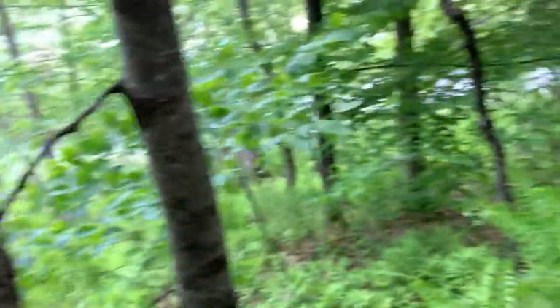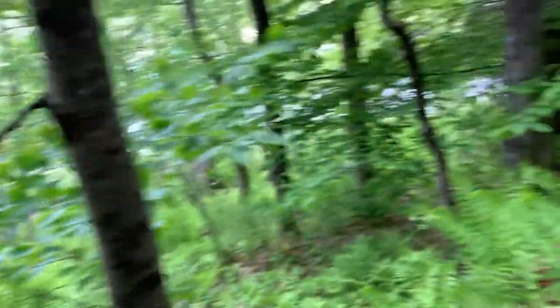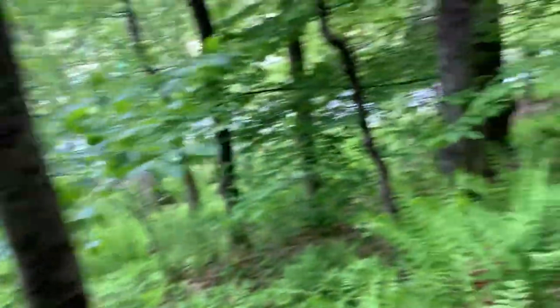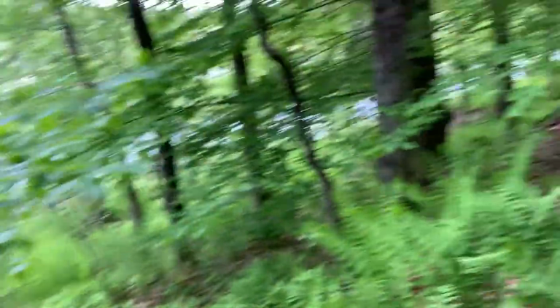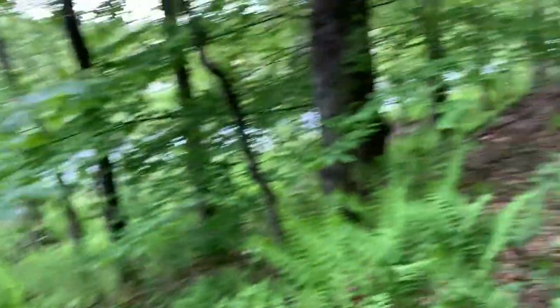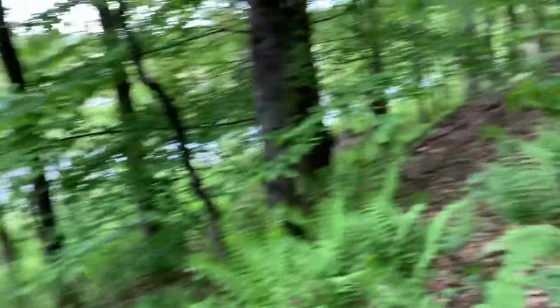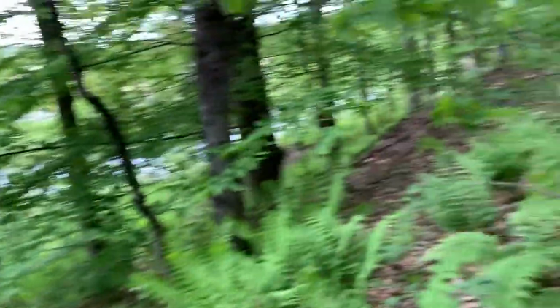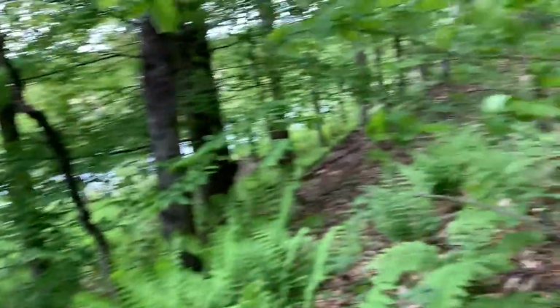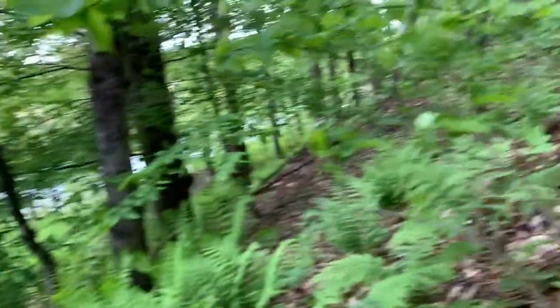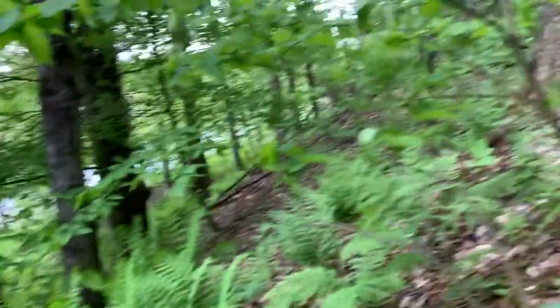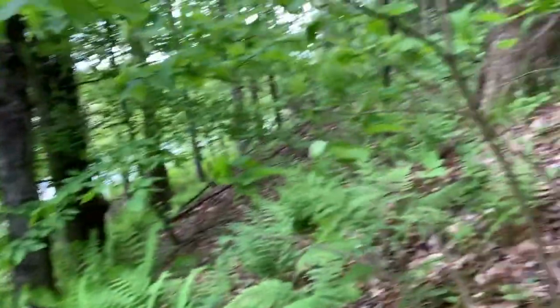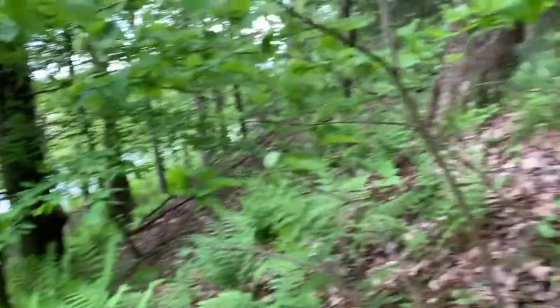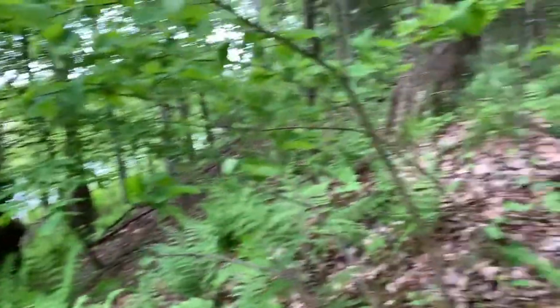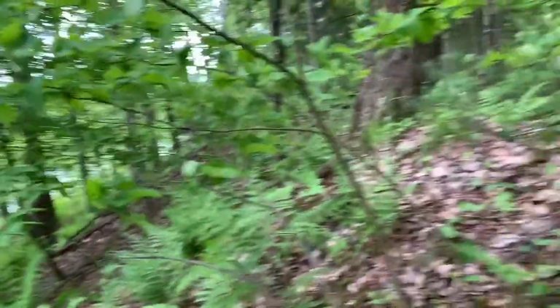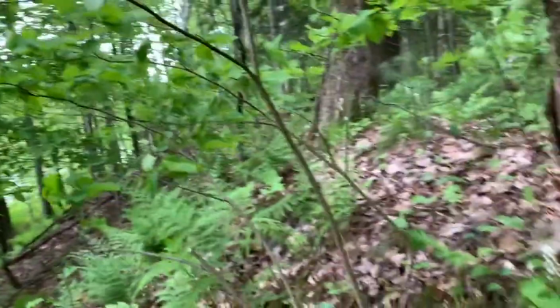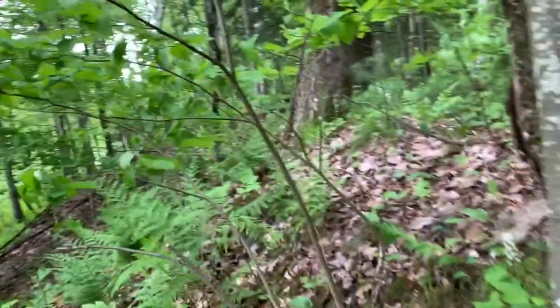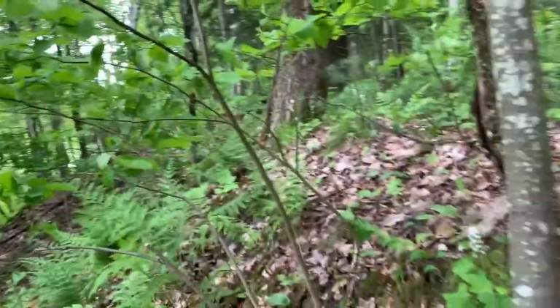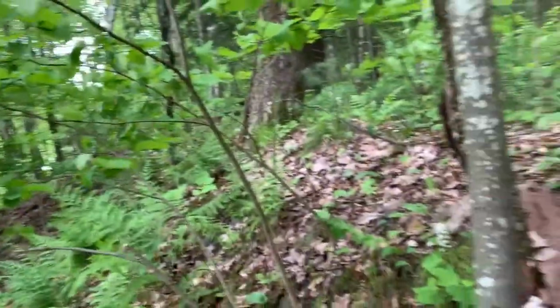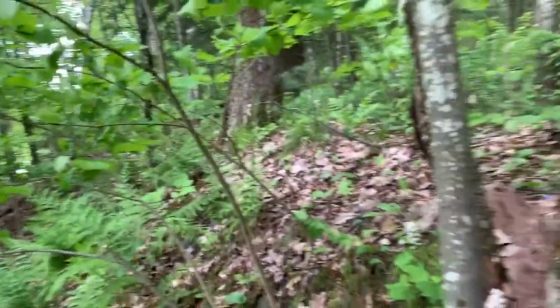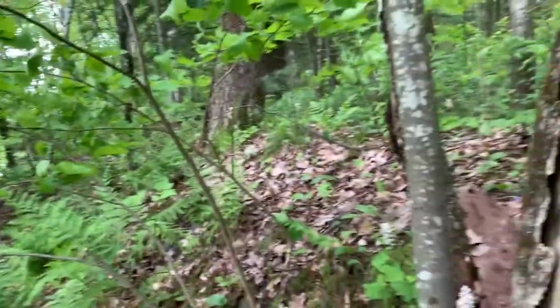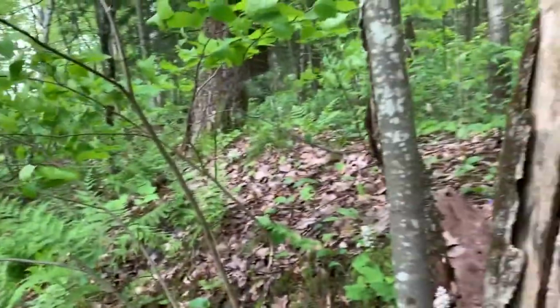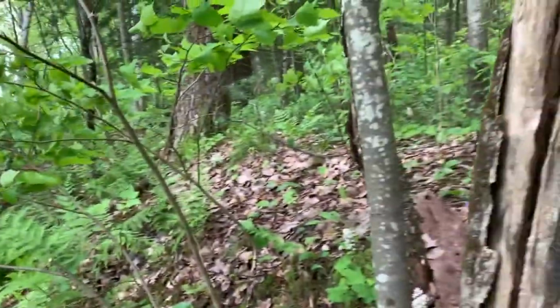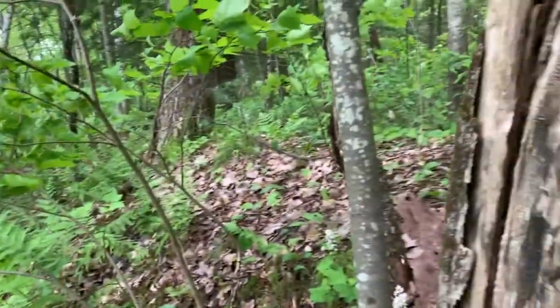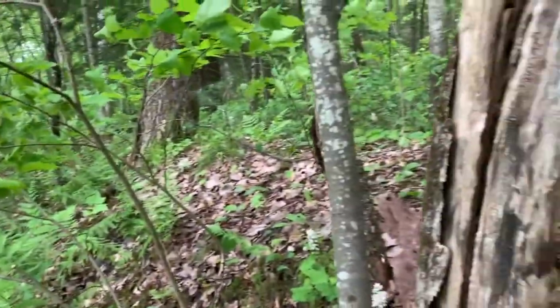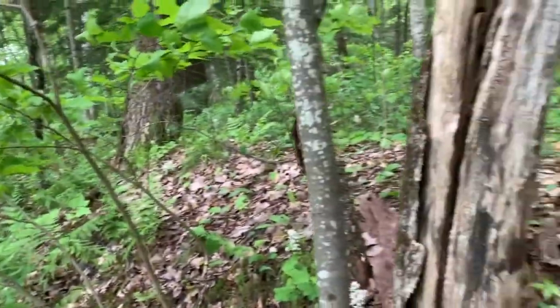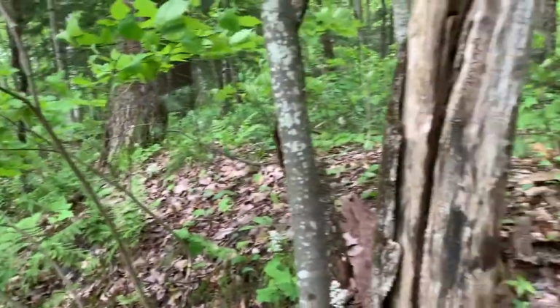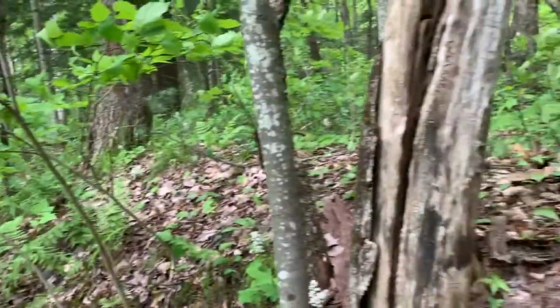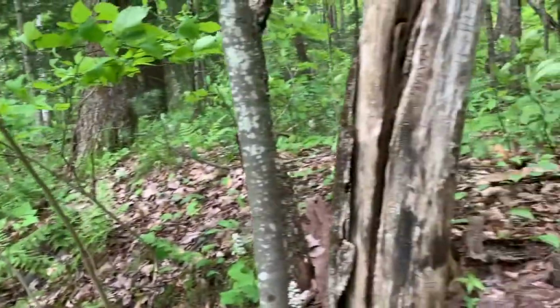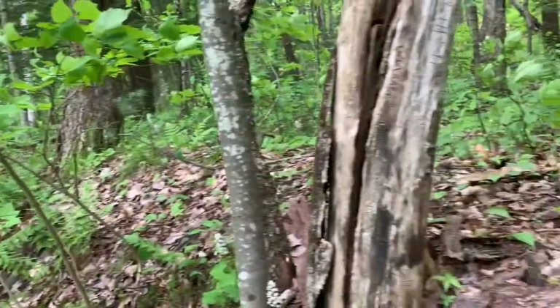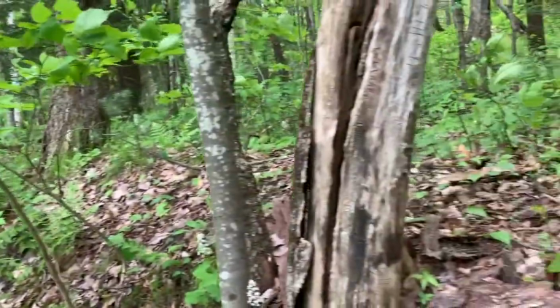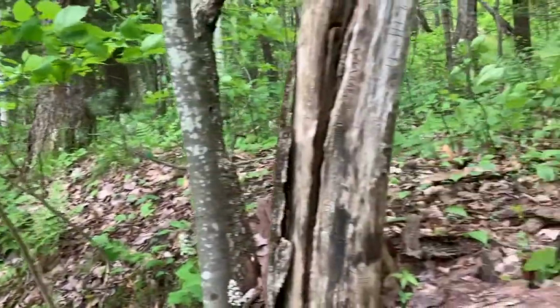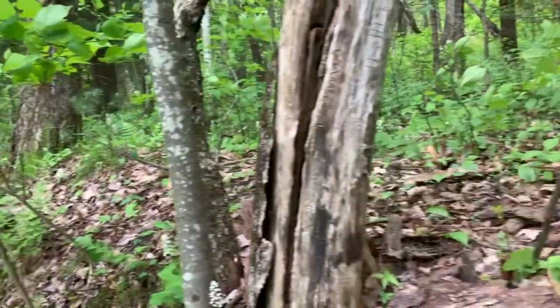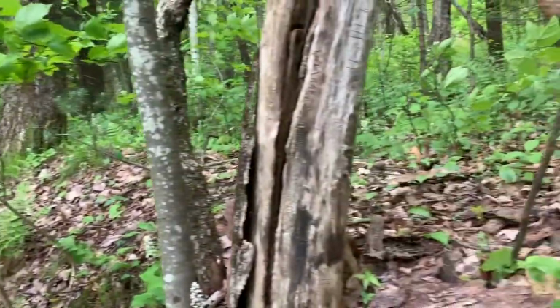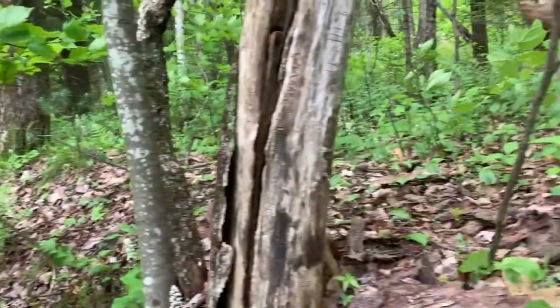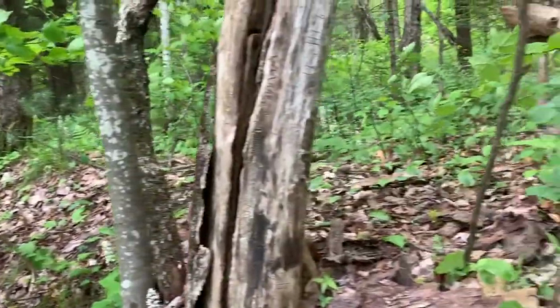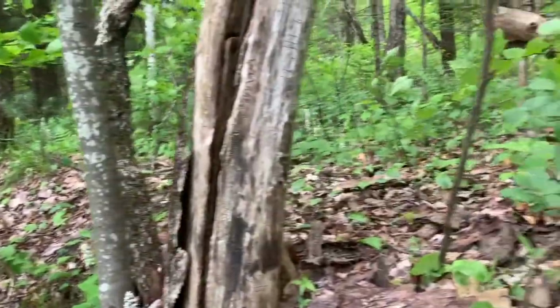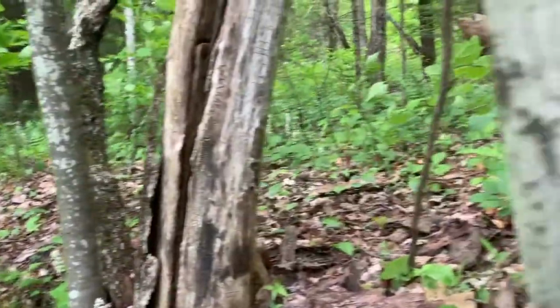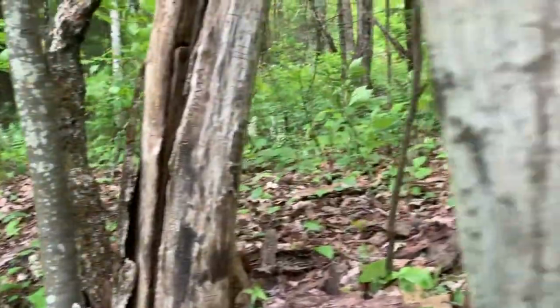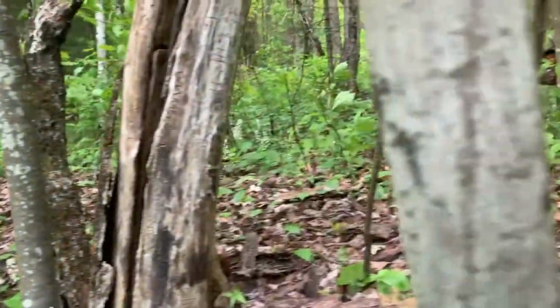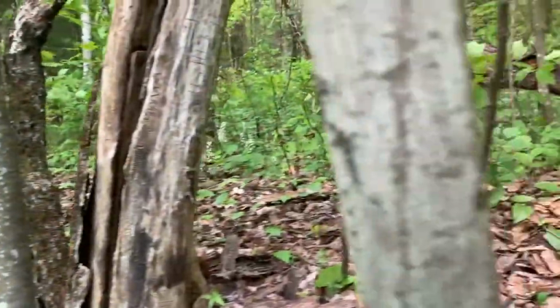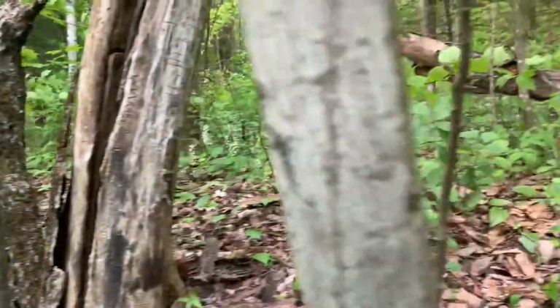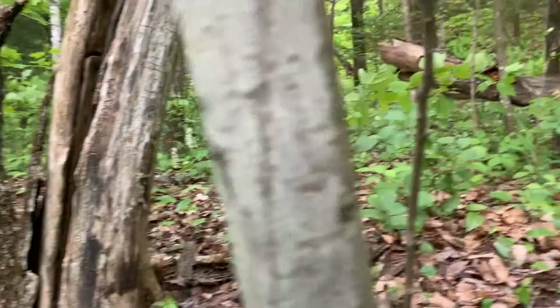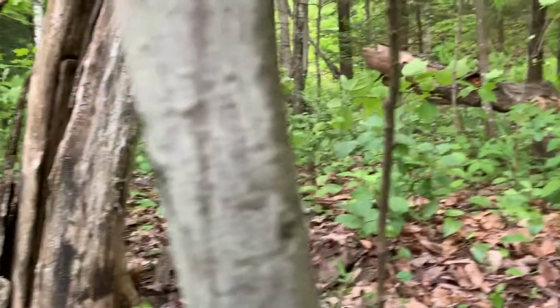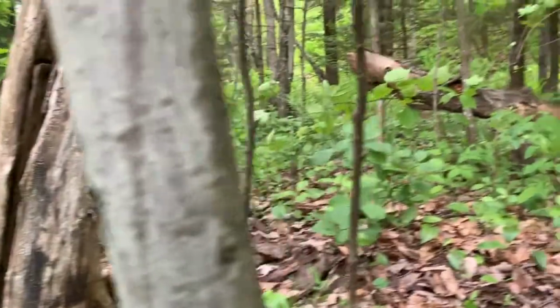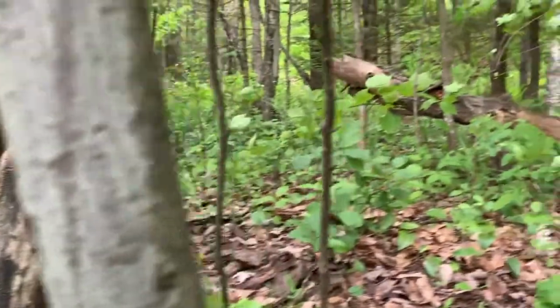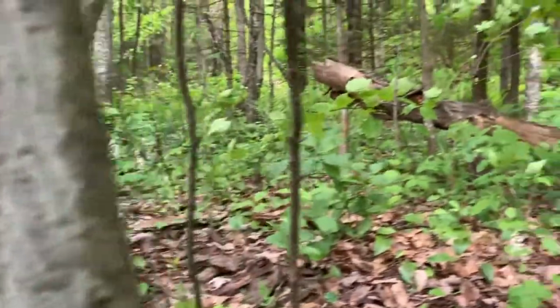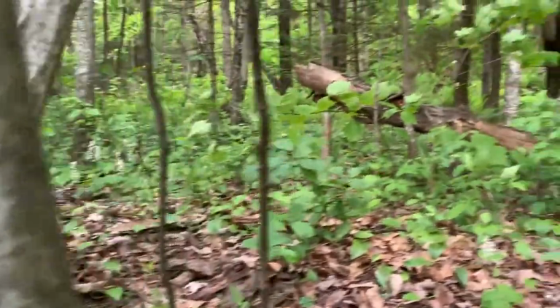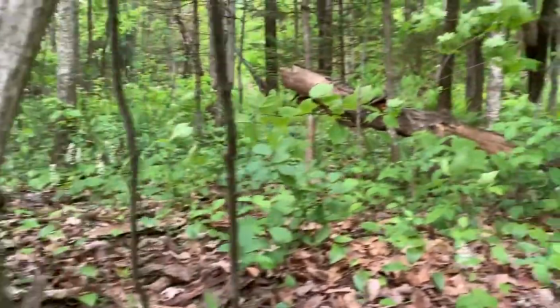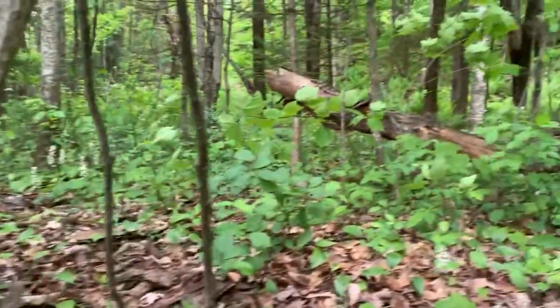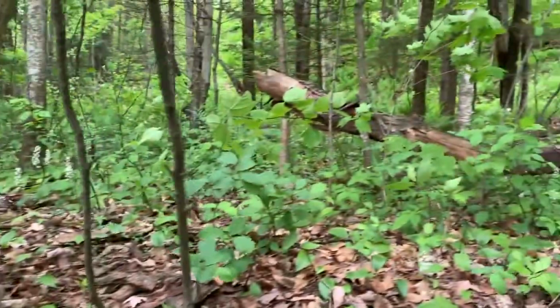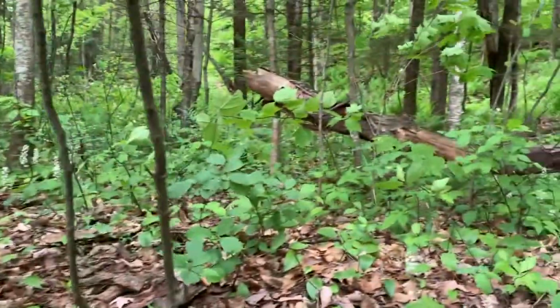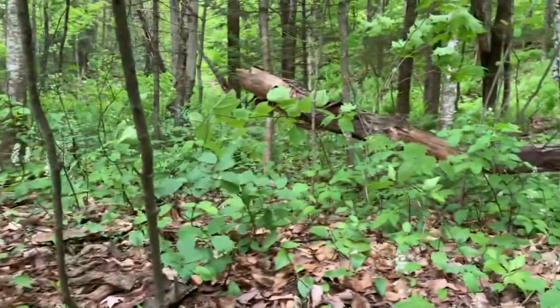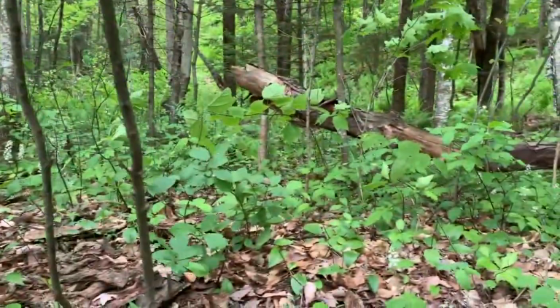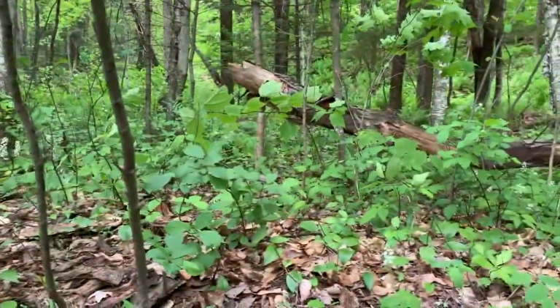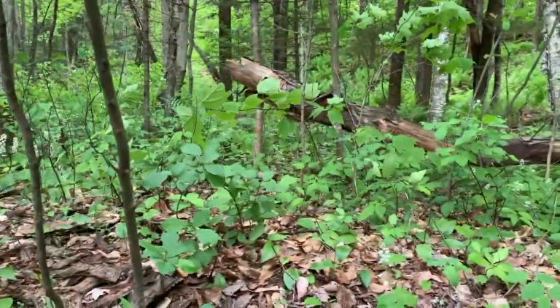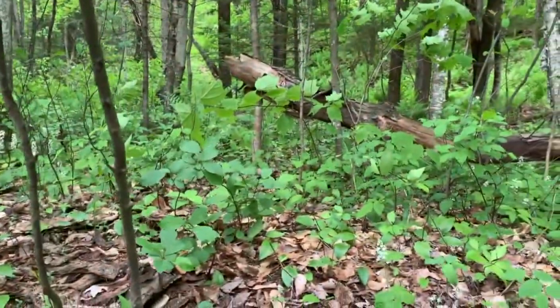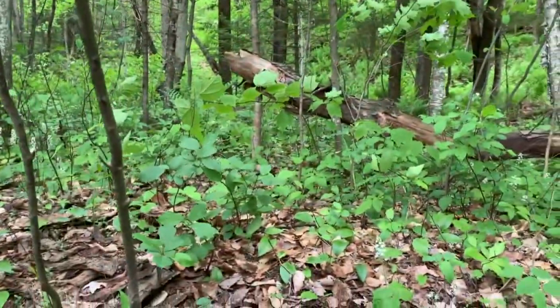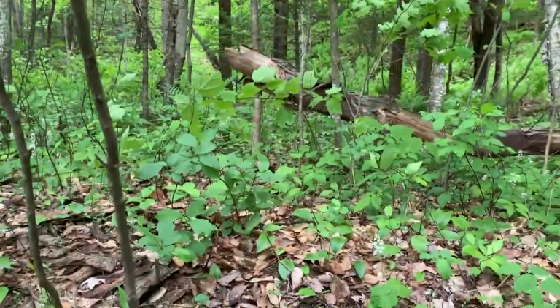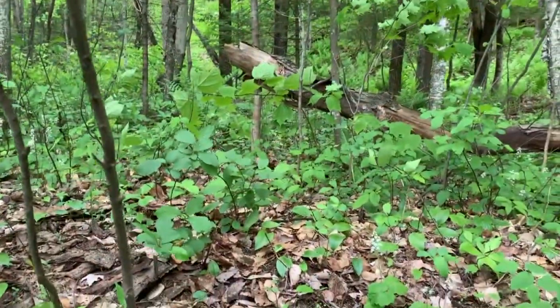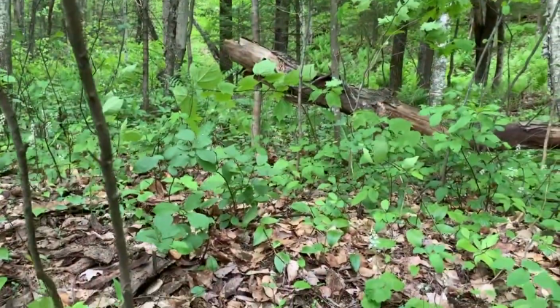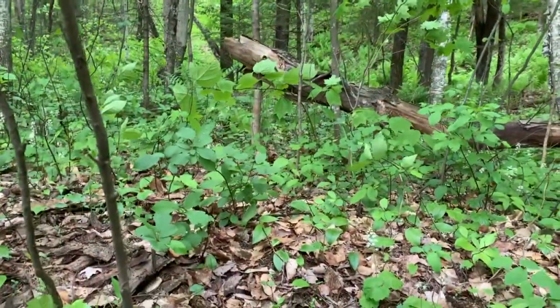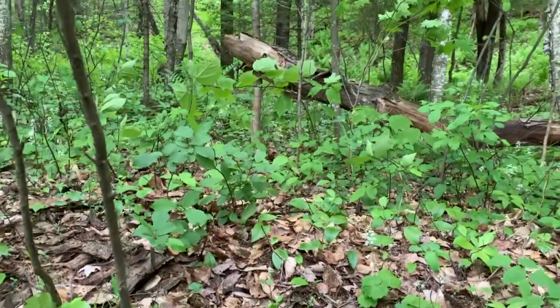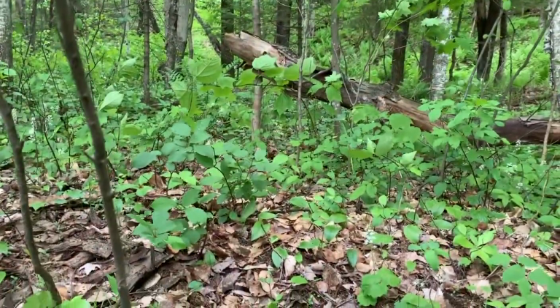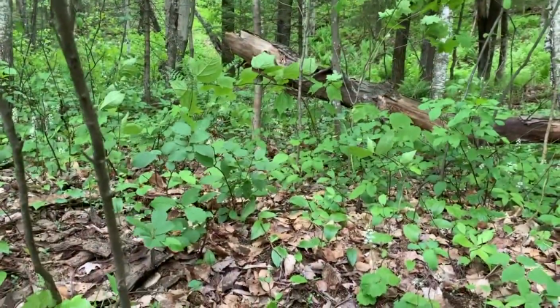It's actually starting to rain now, so I'm not sure how much more we're going to find before it starts pouring on me. But we'll see.